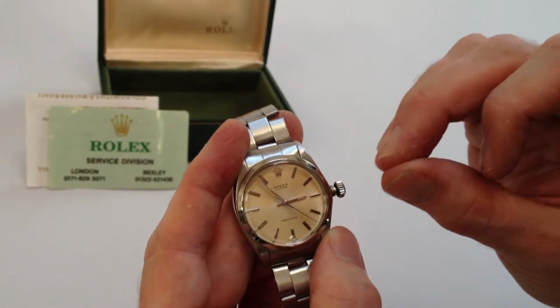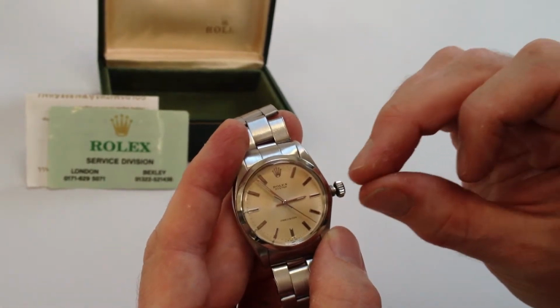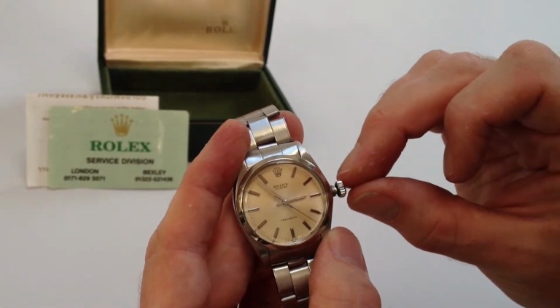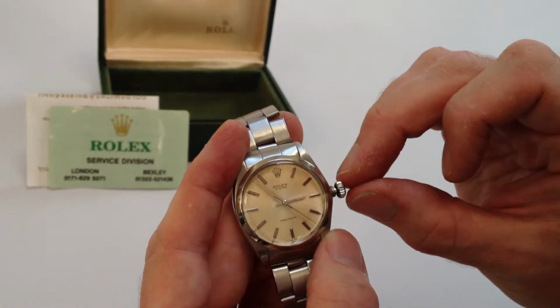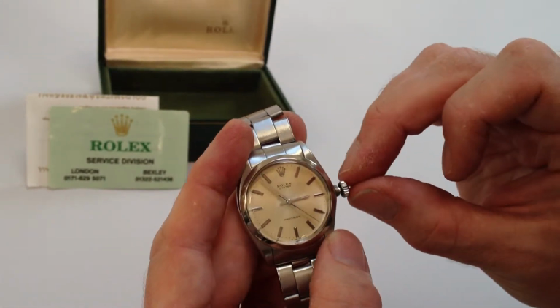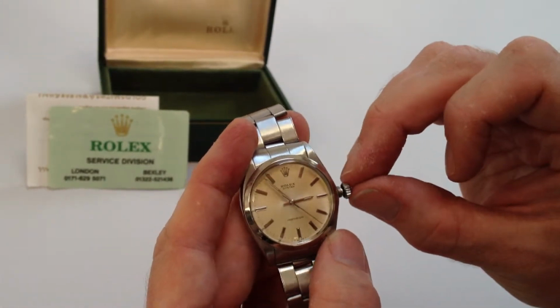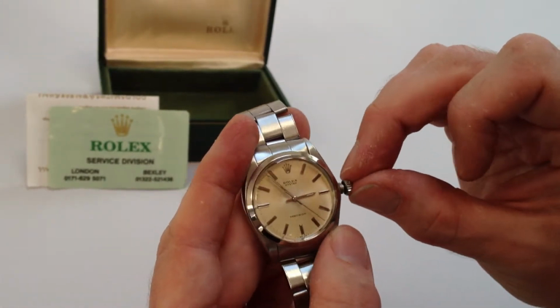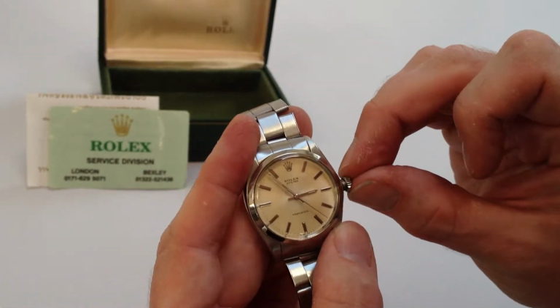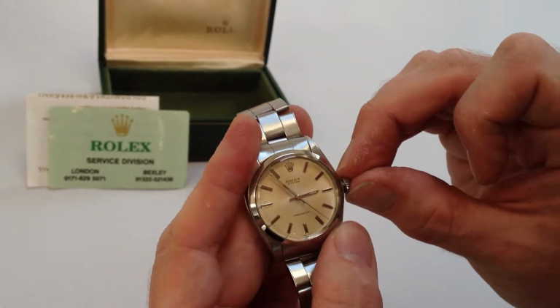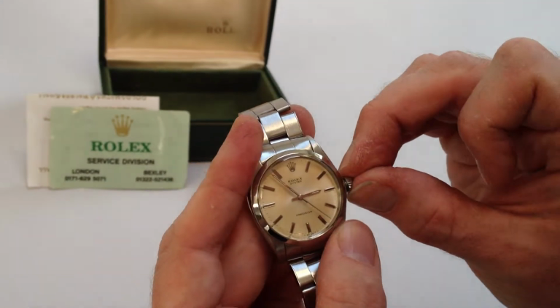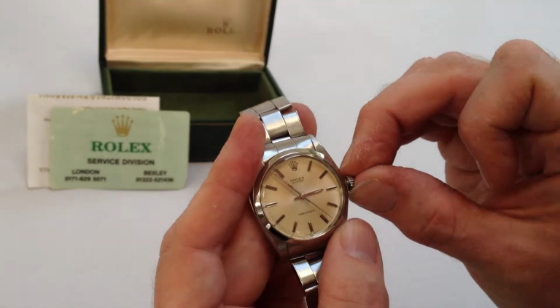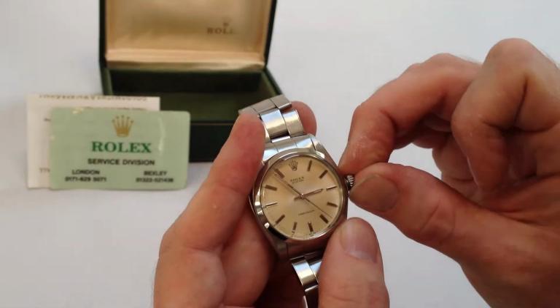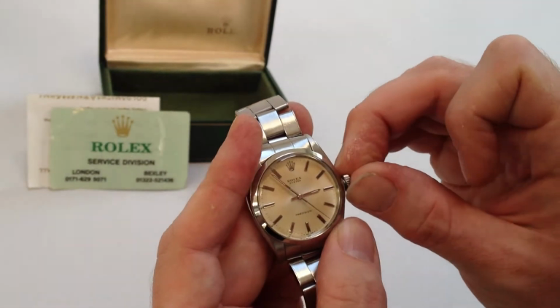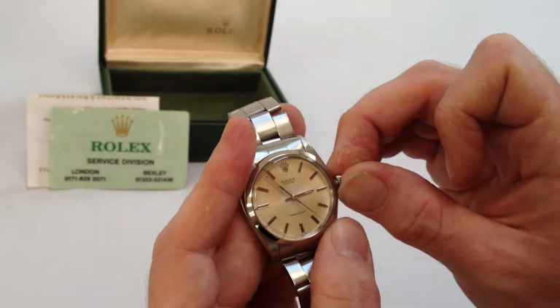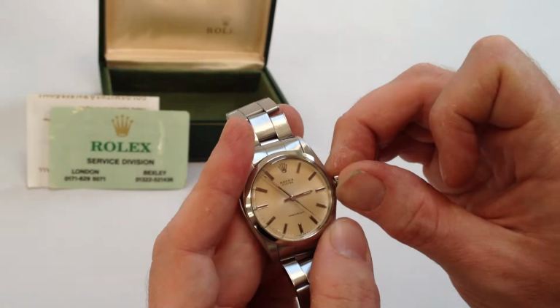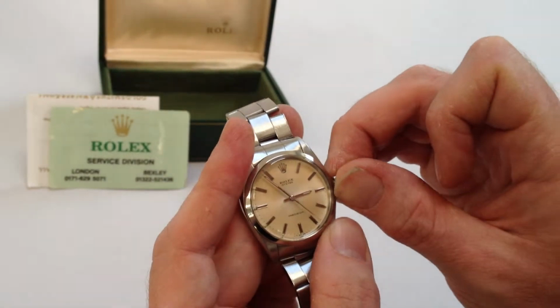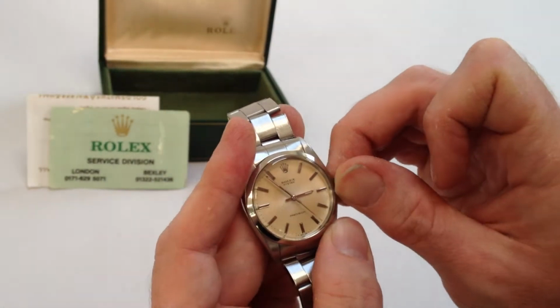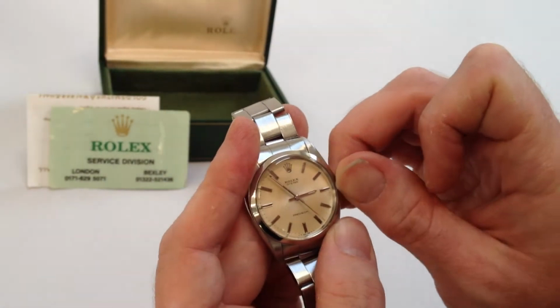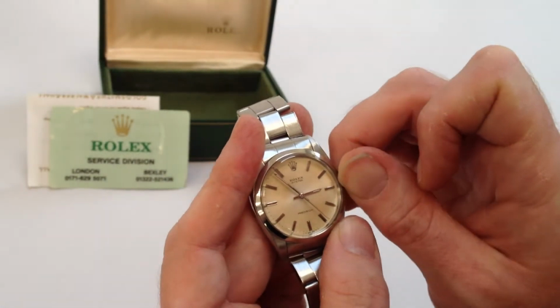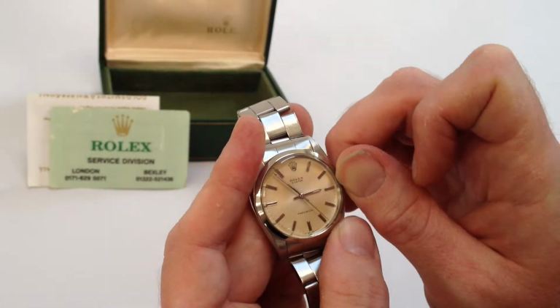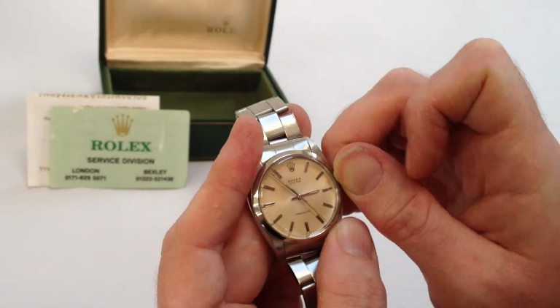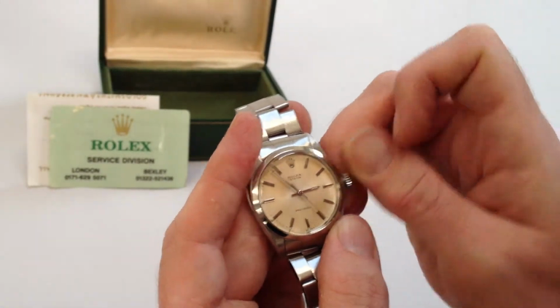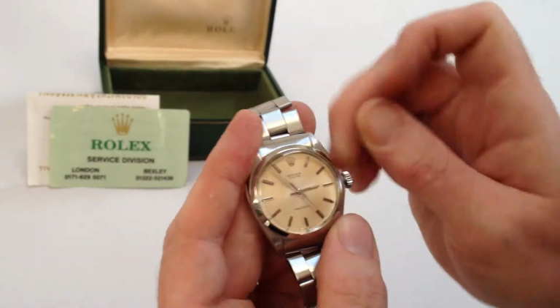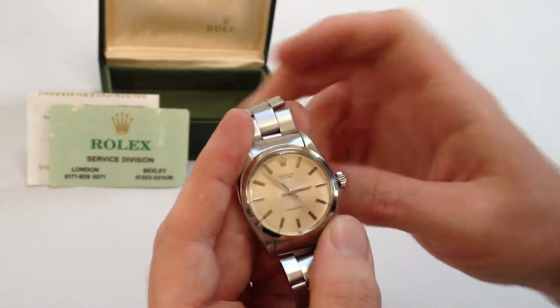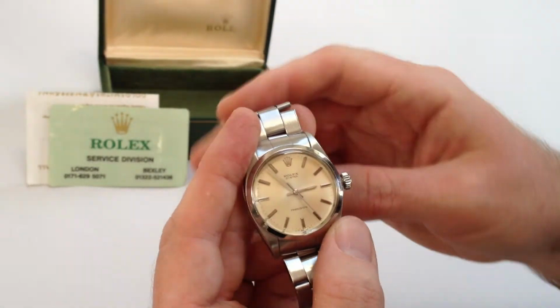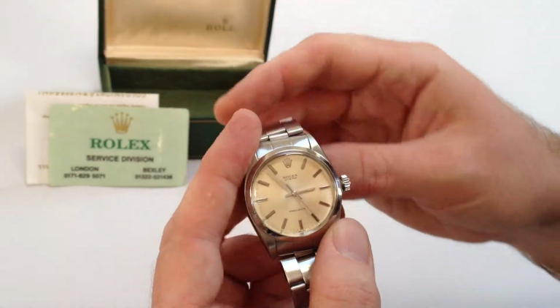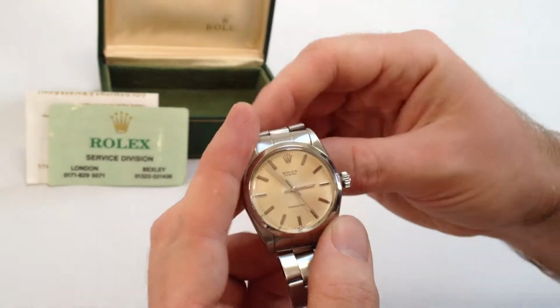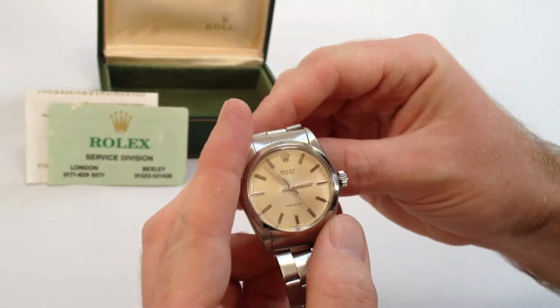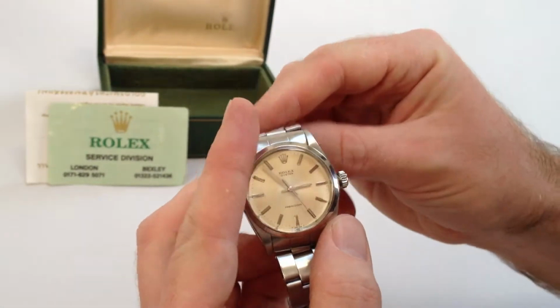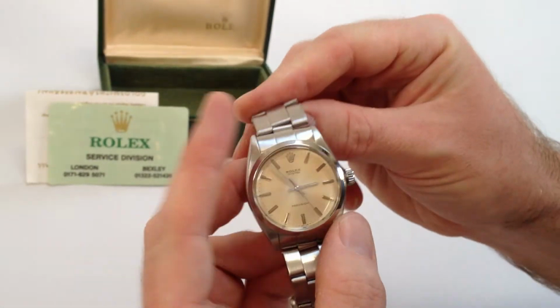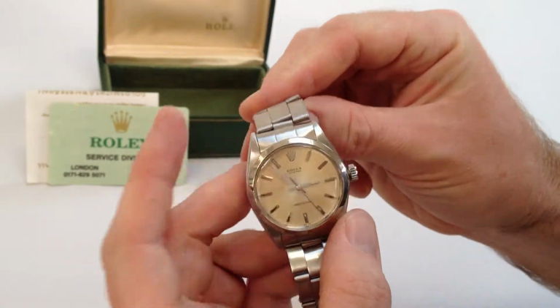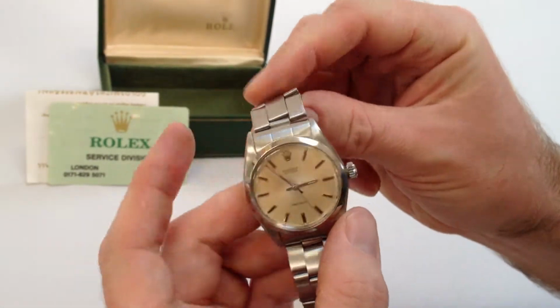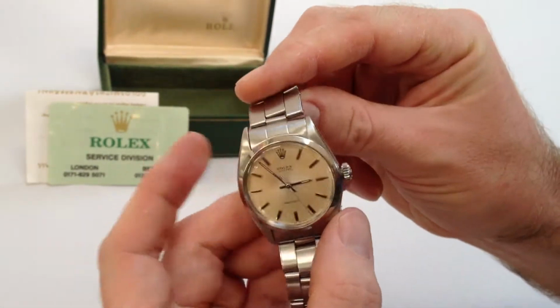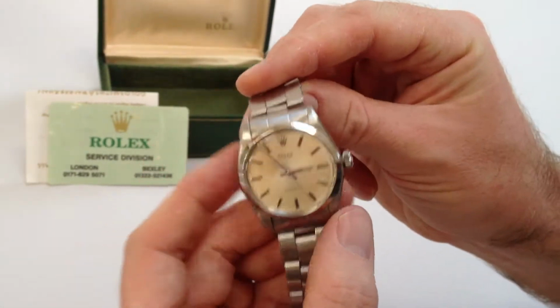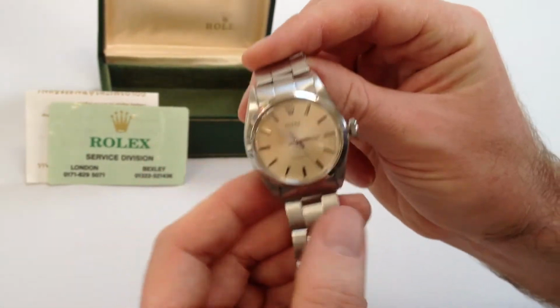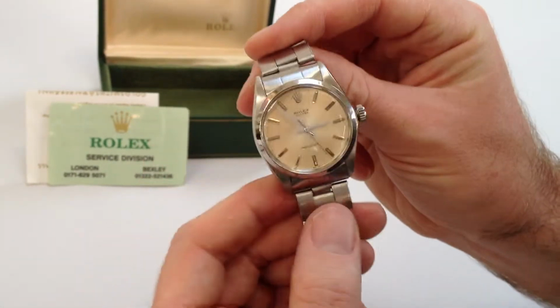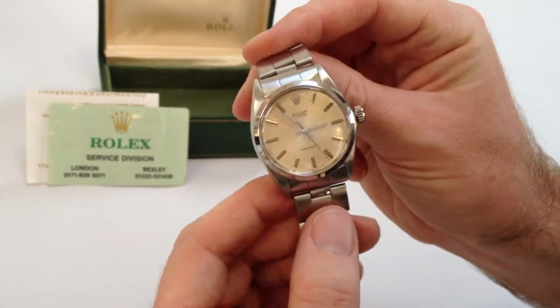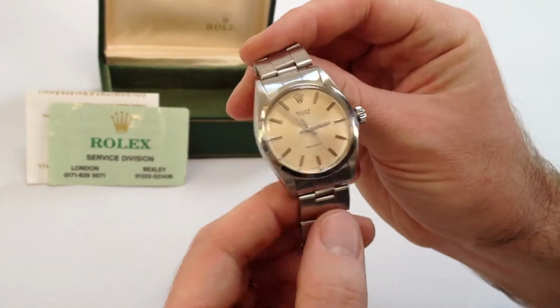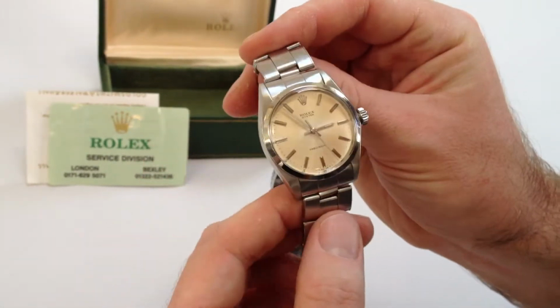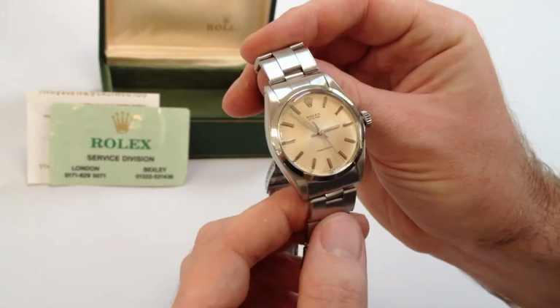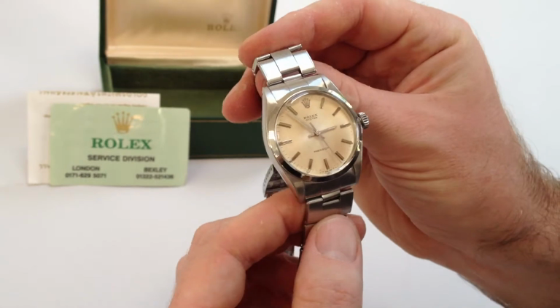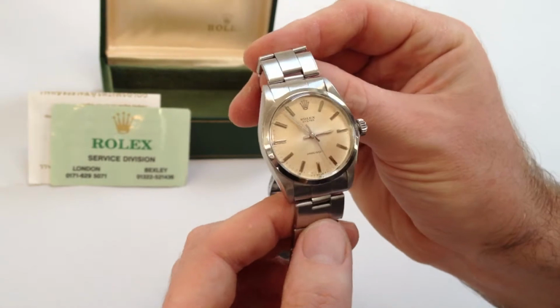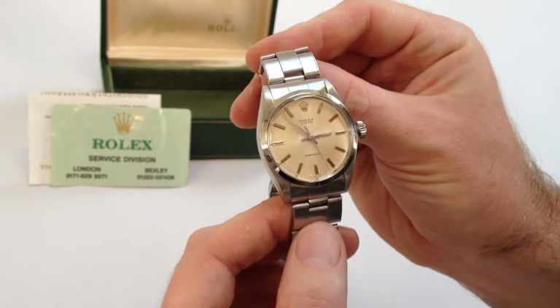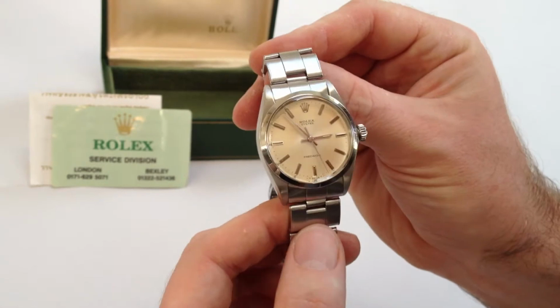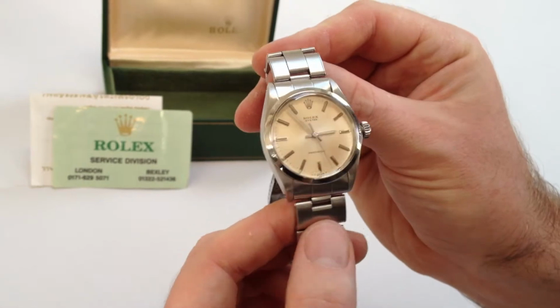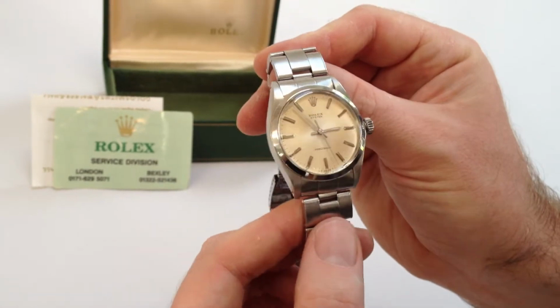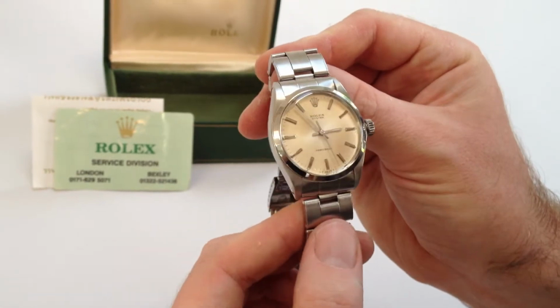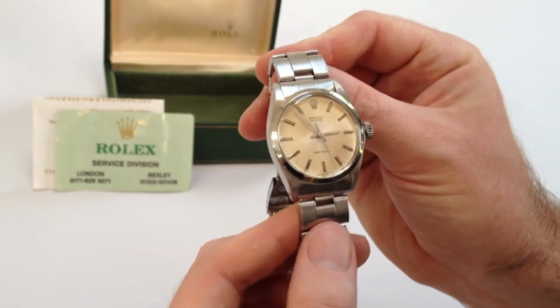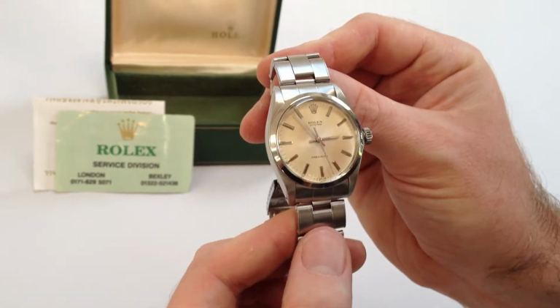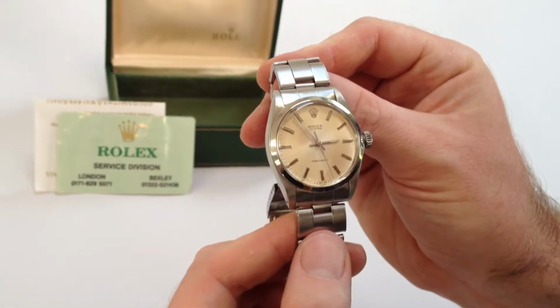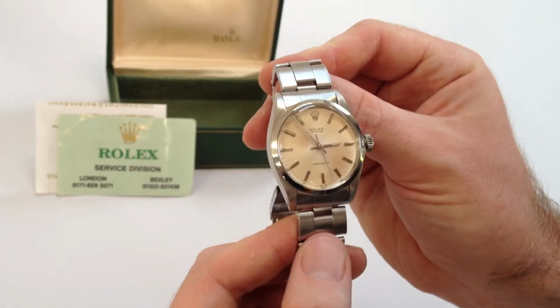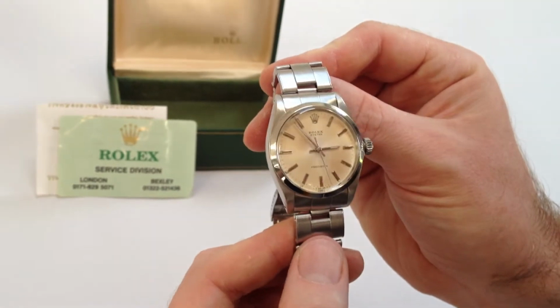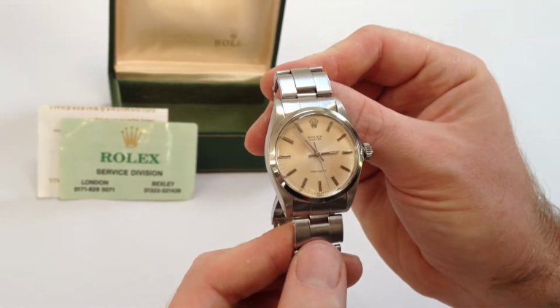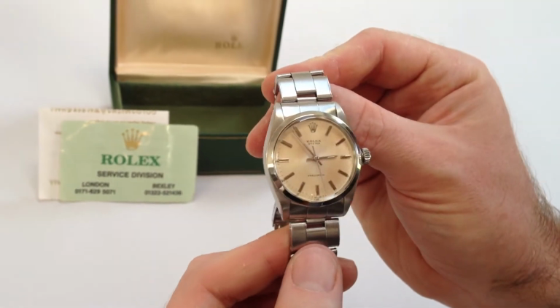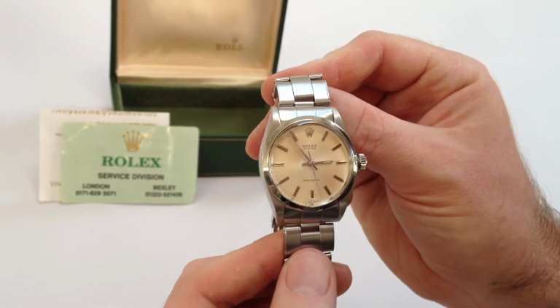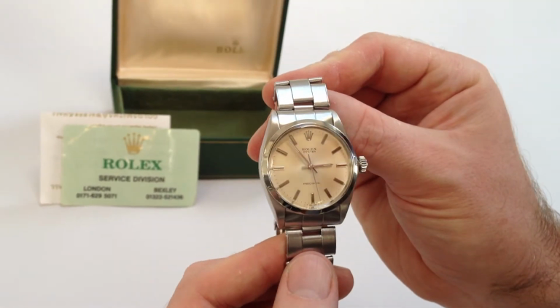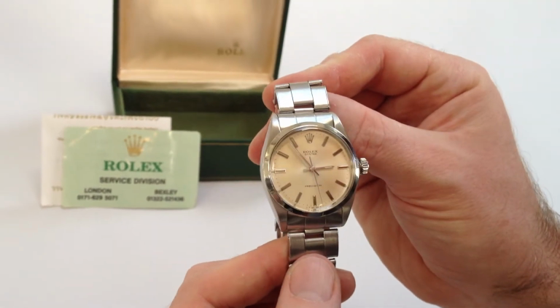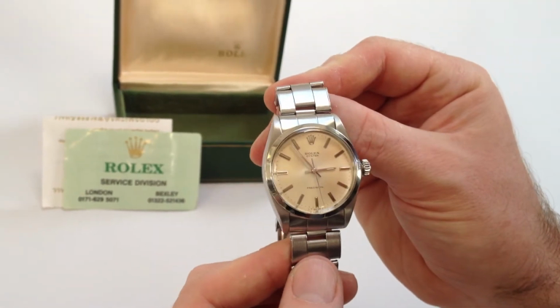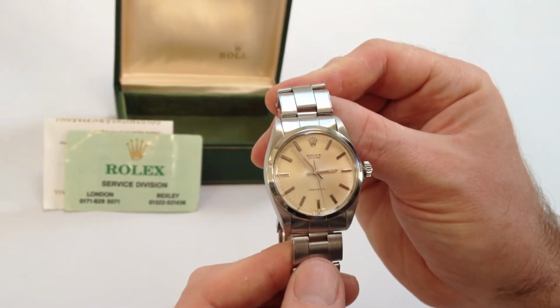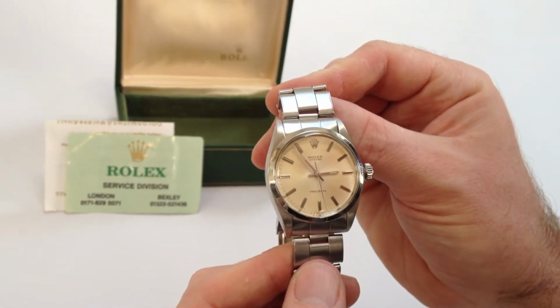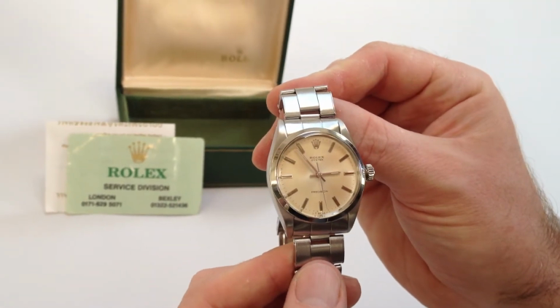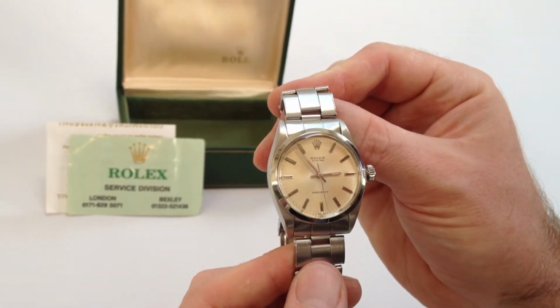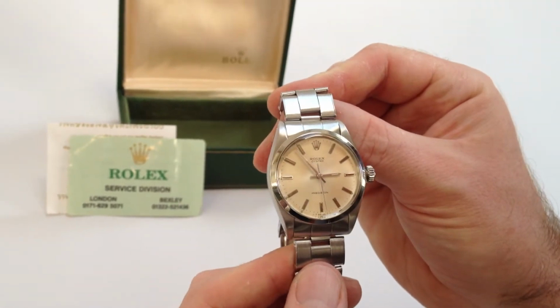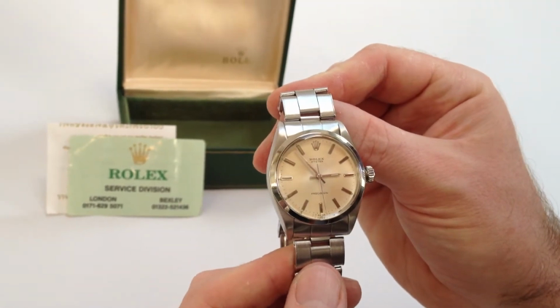To do this, push and twist away from you, the wearer, until the crown is tight to the body of the watch and the watch is ready to be worn.